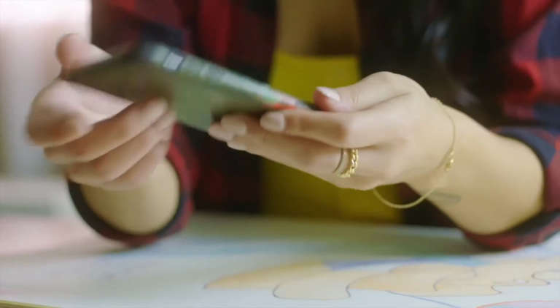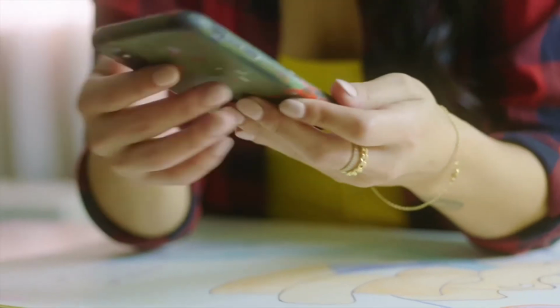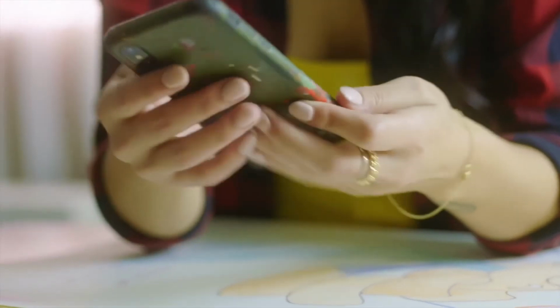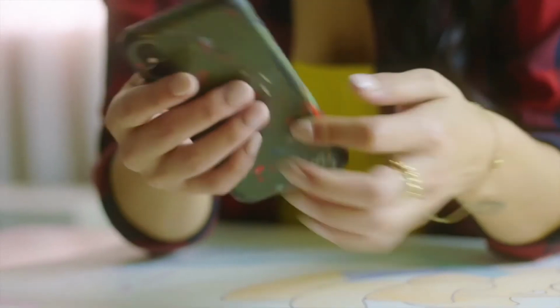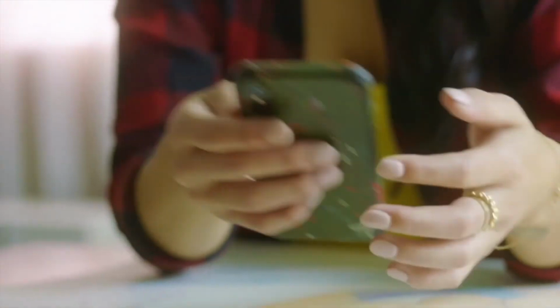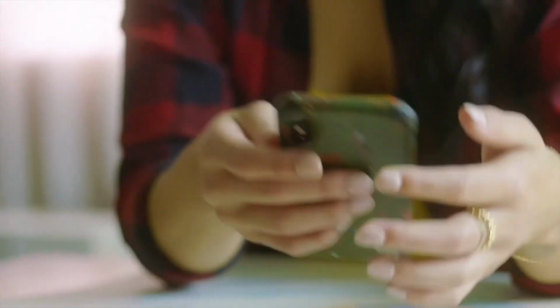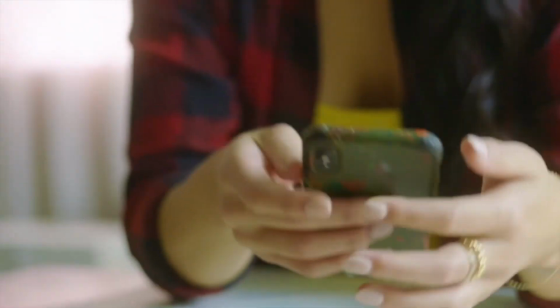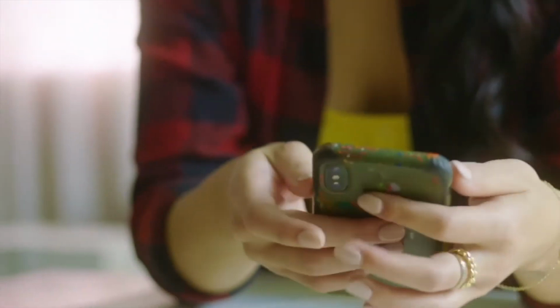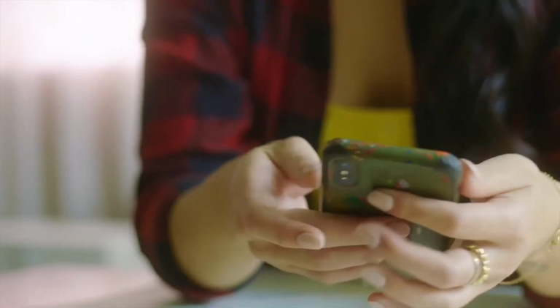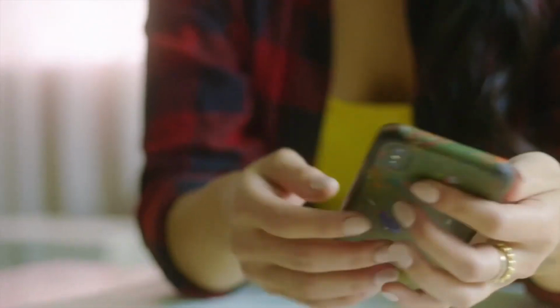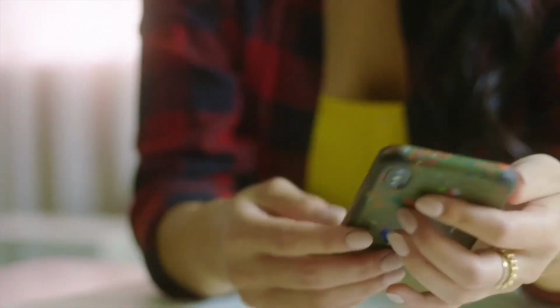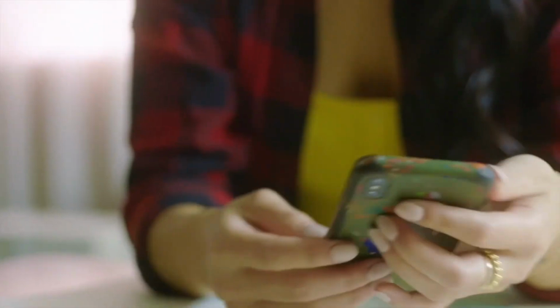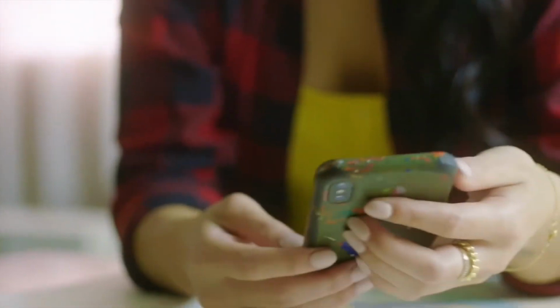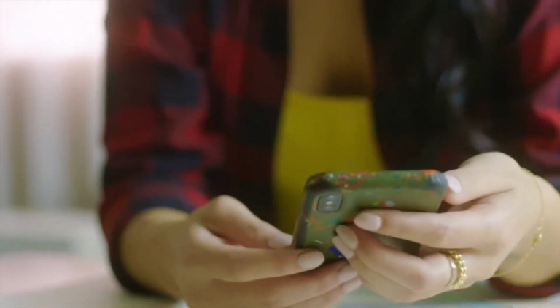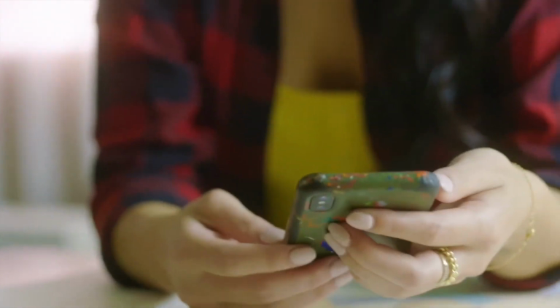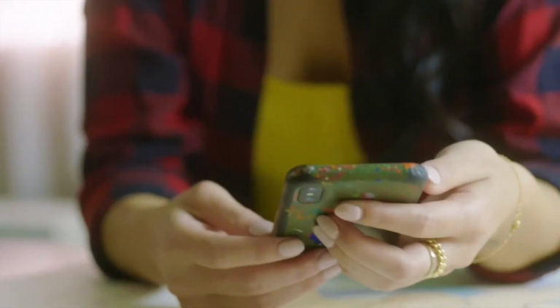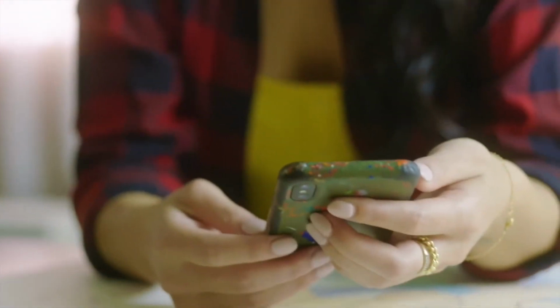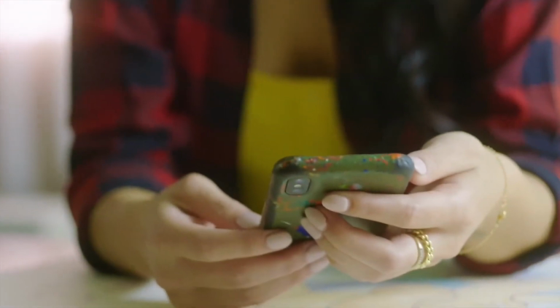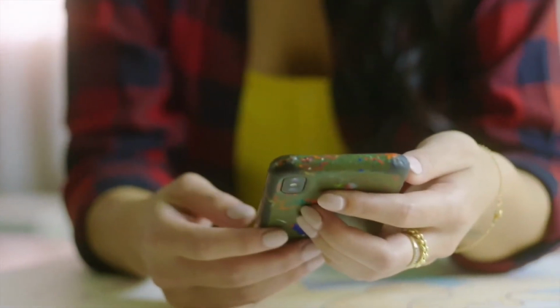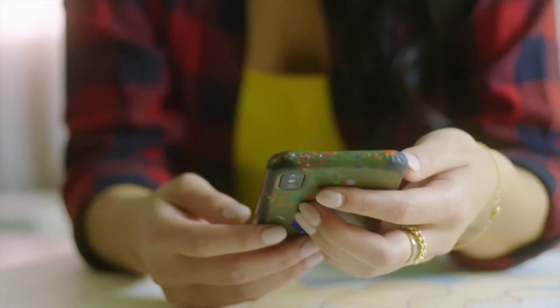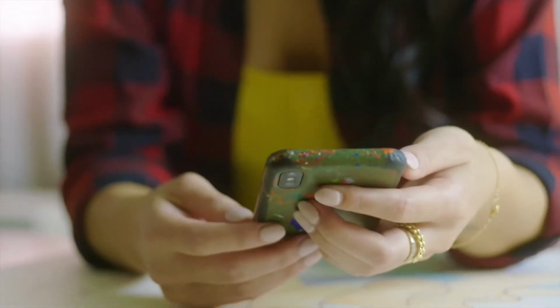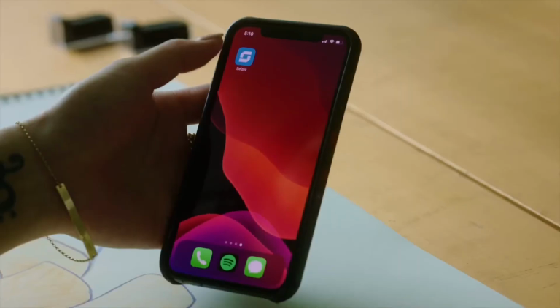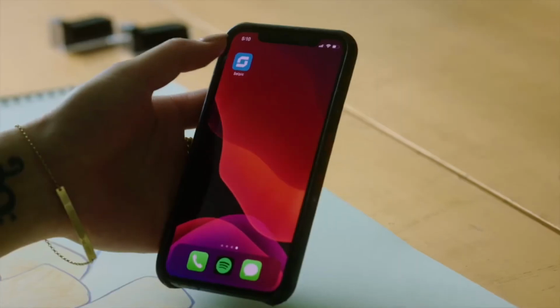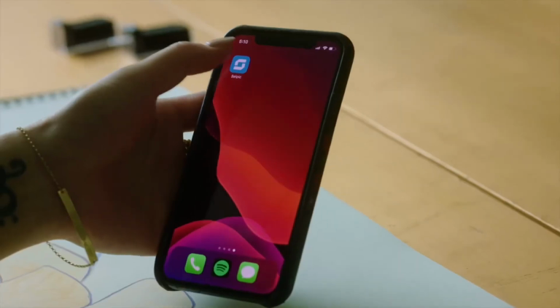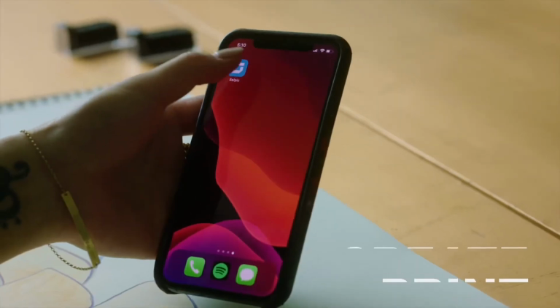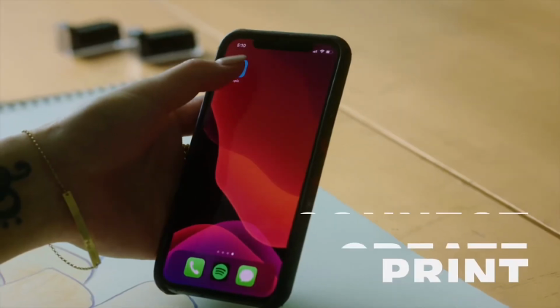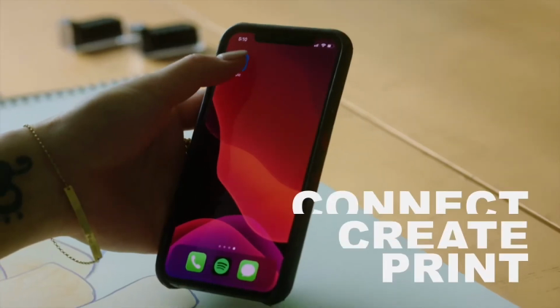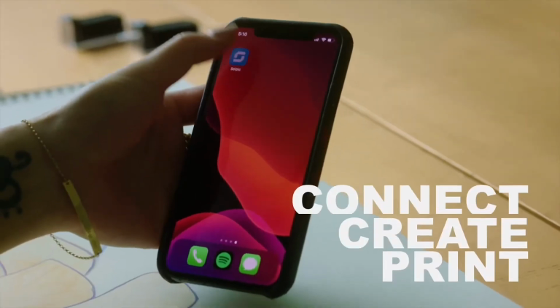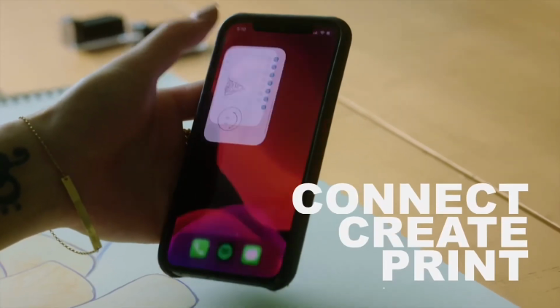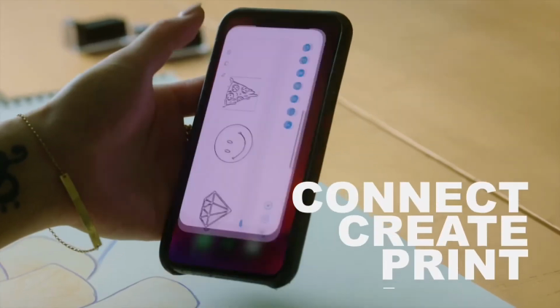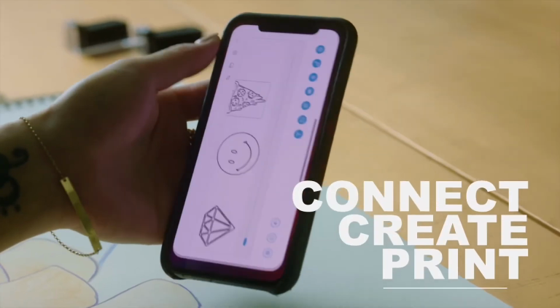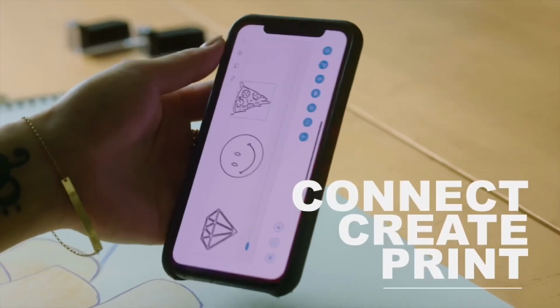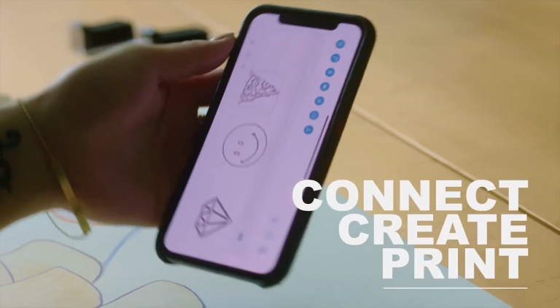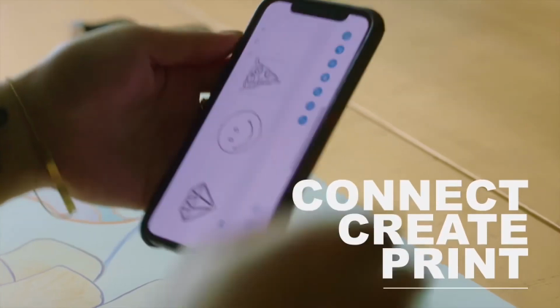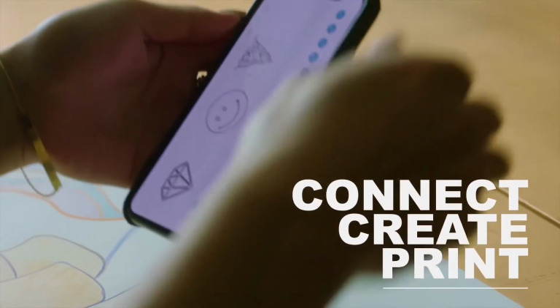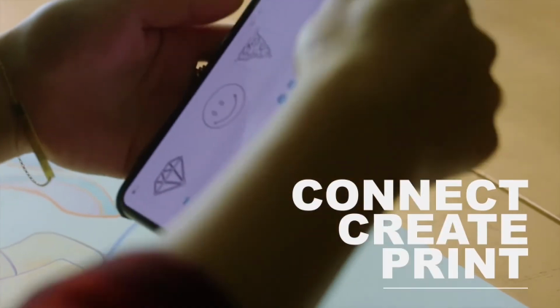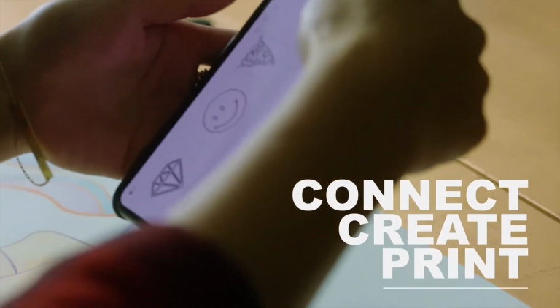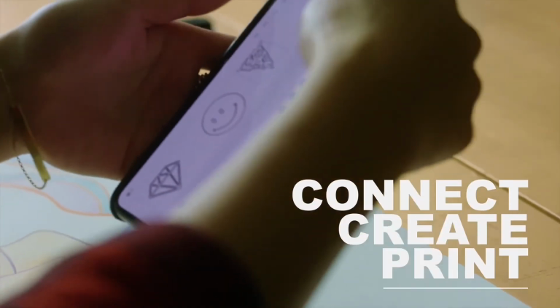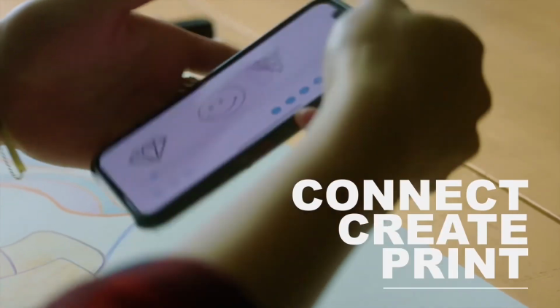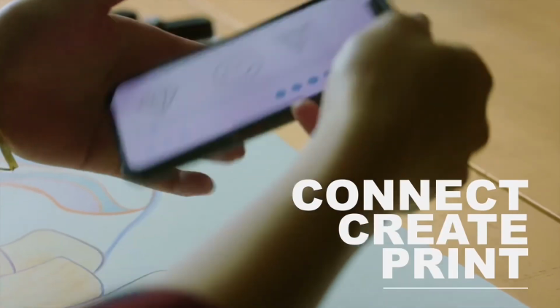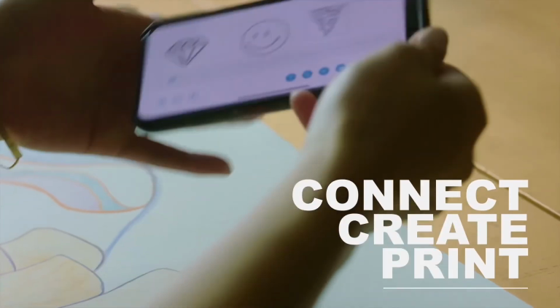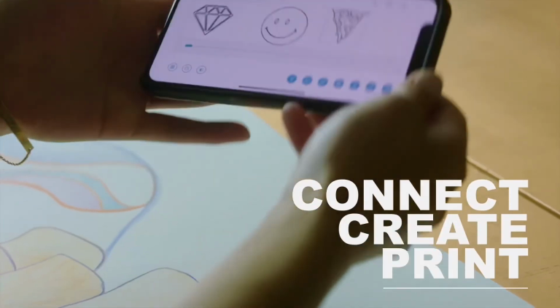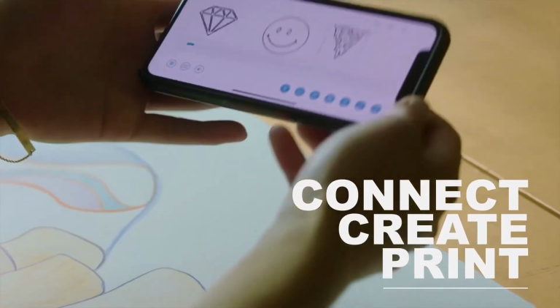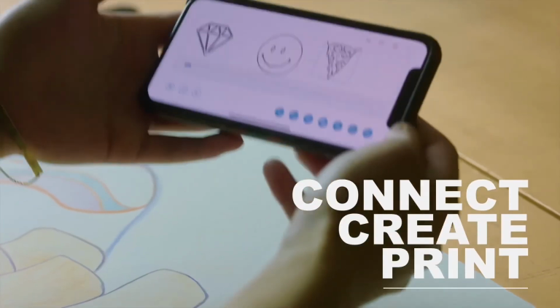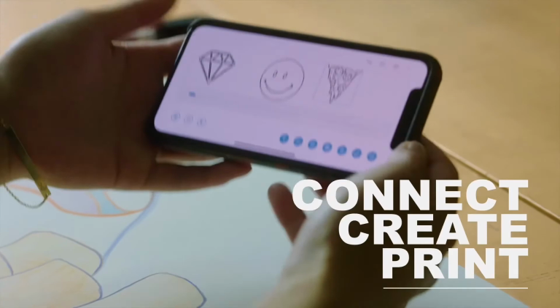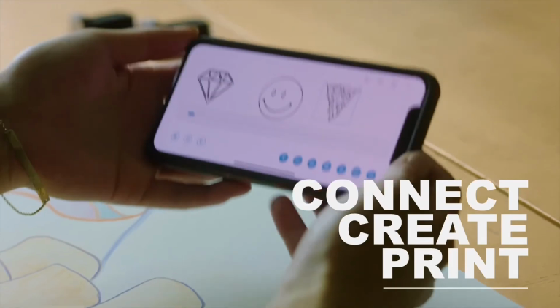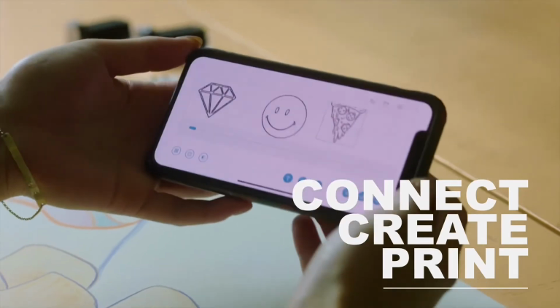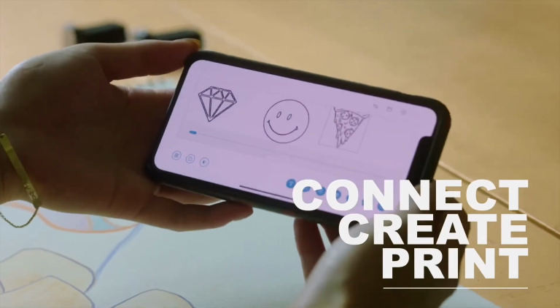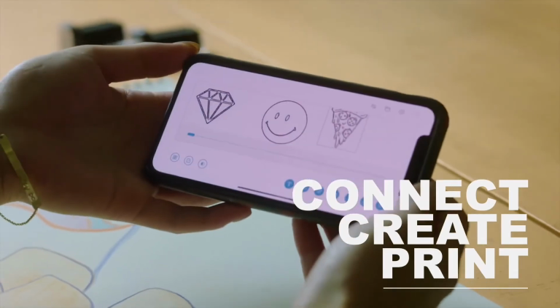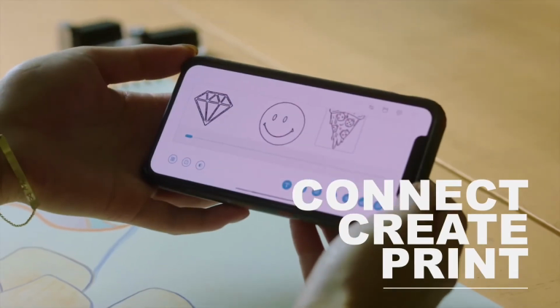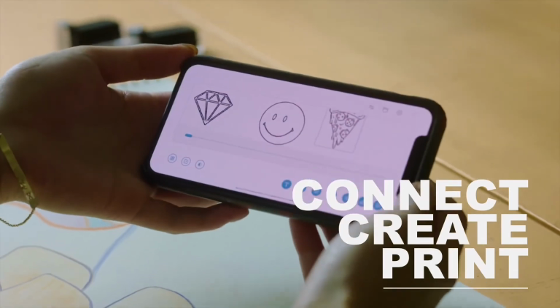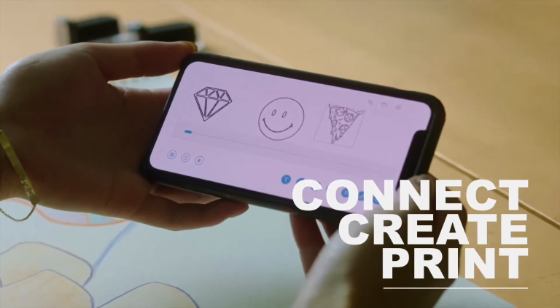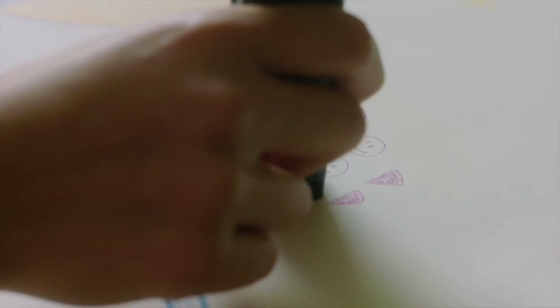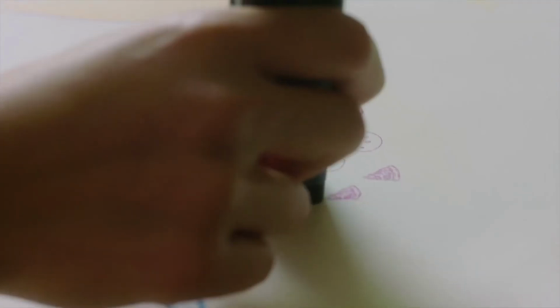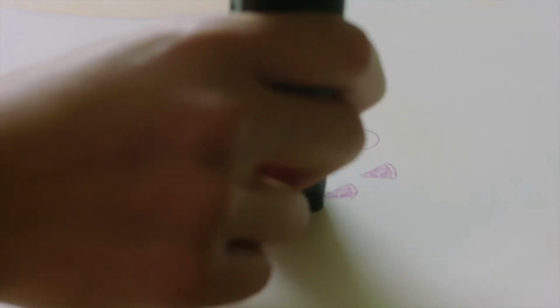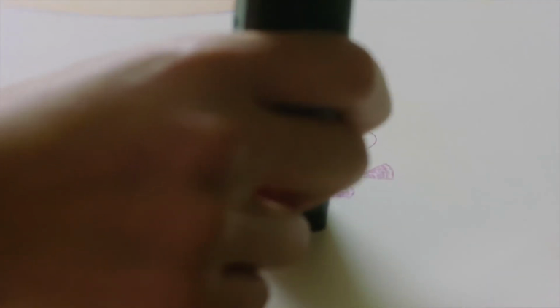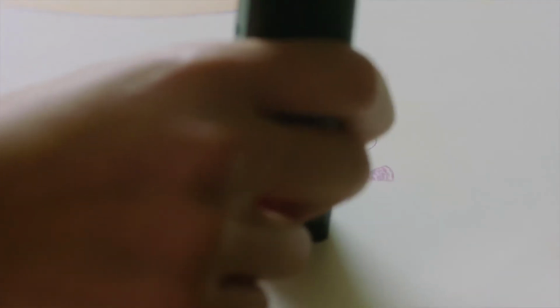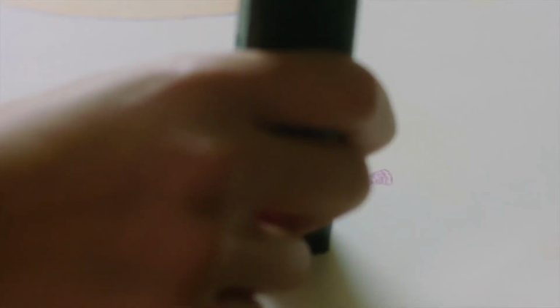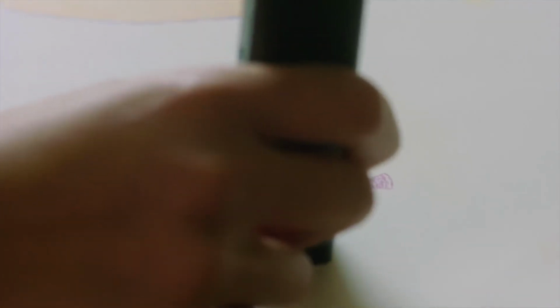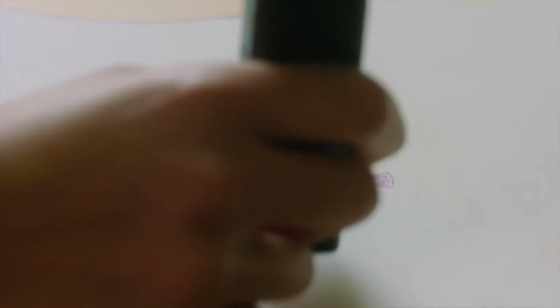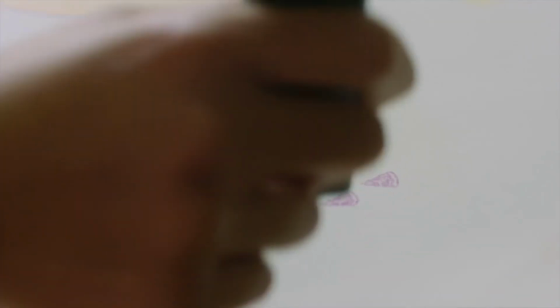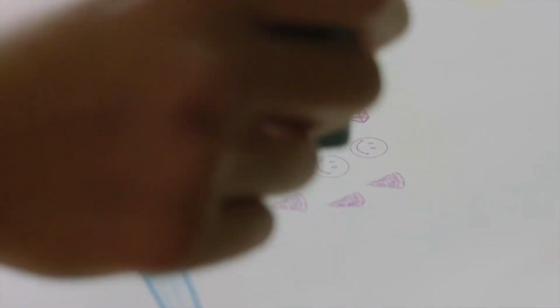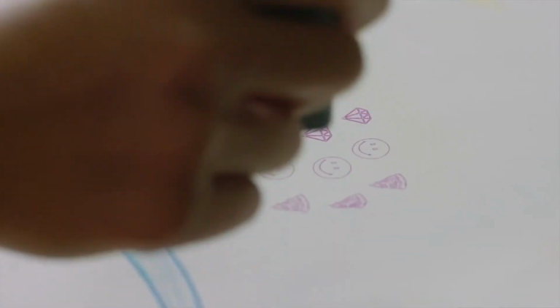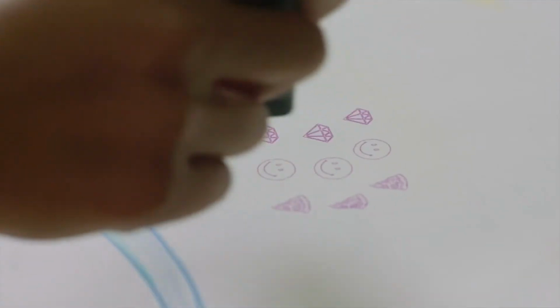Freedom at your fingertips. Connect to the CELPIC P1 app to create your designs and start printing the way you want to.